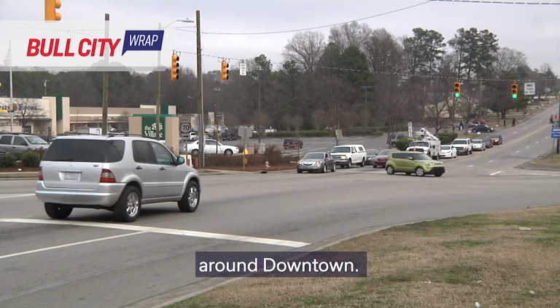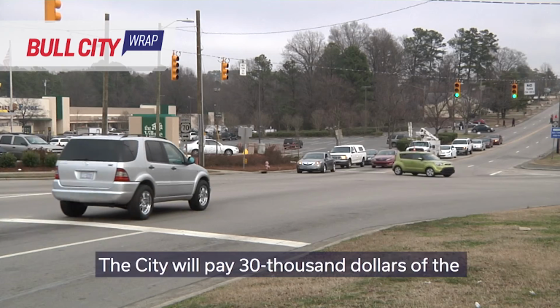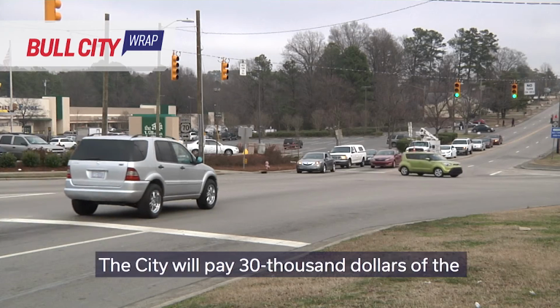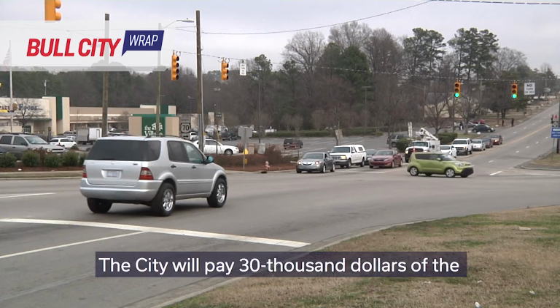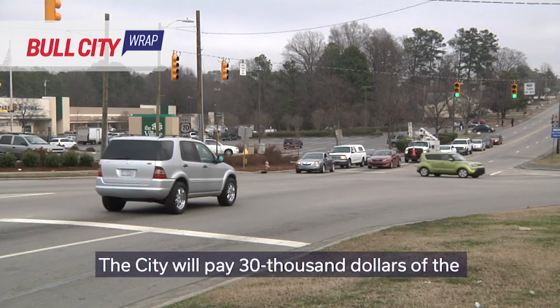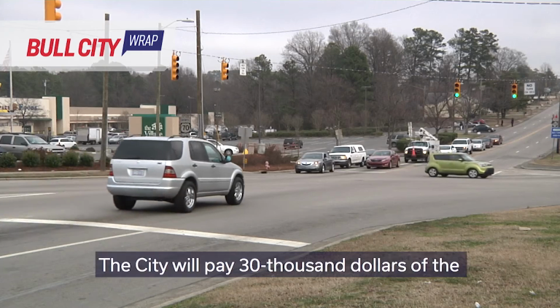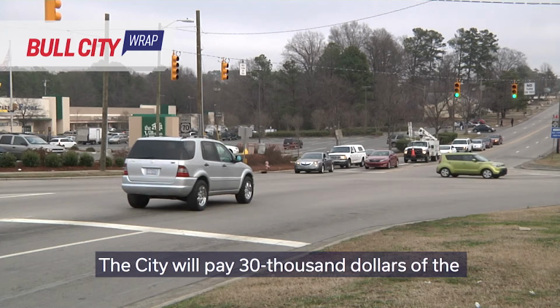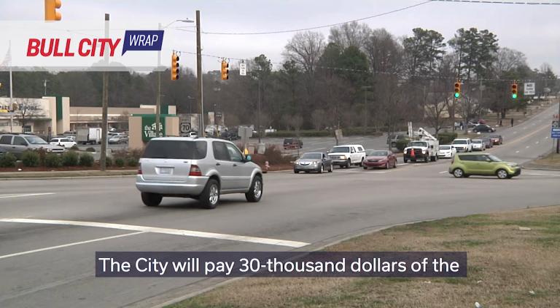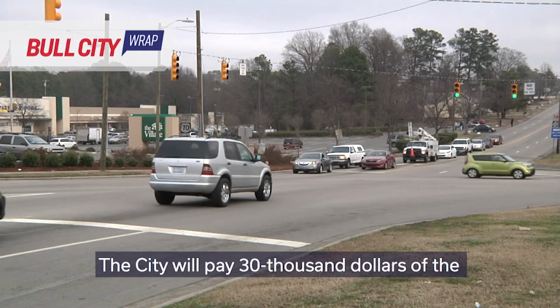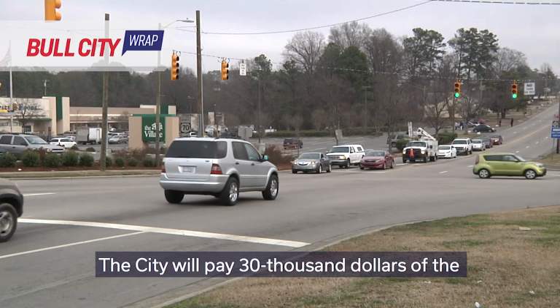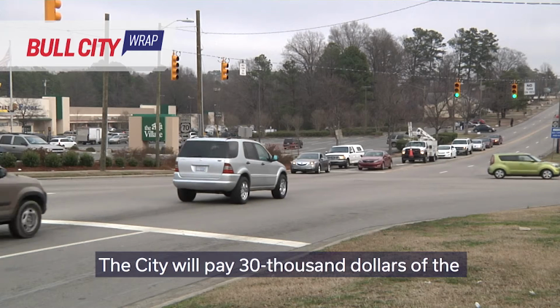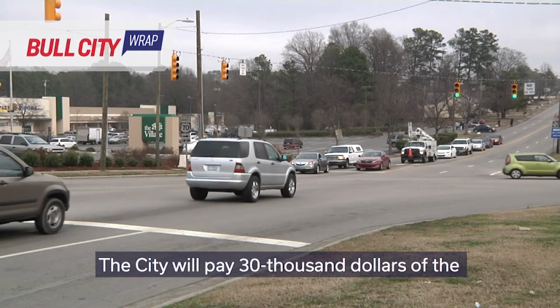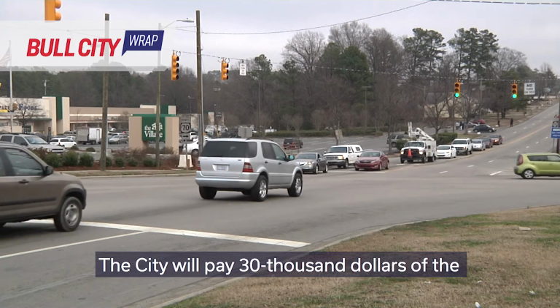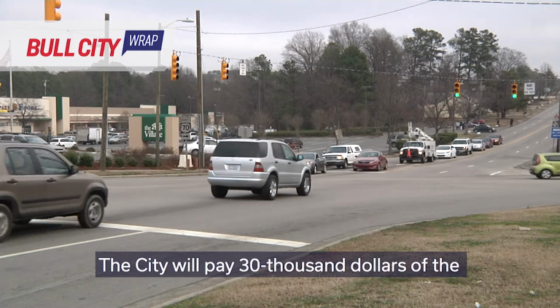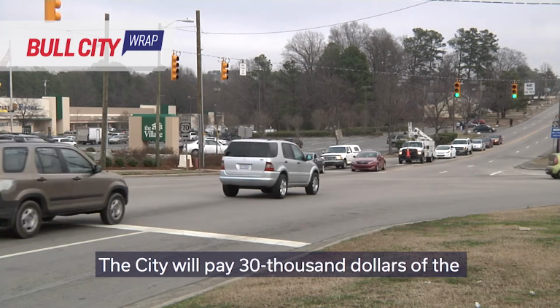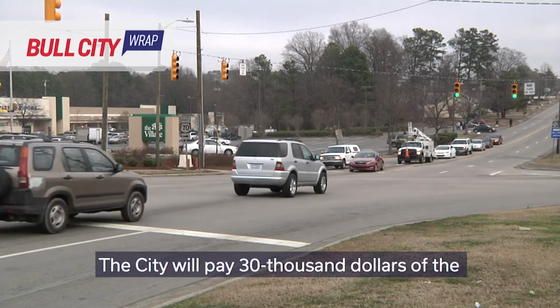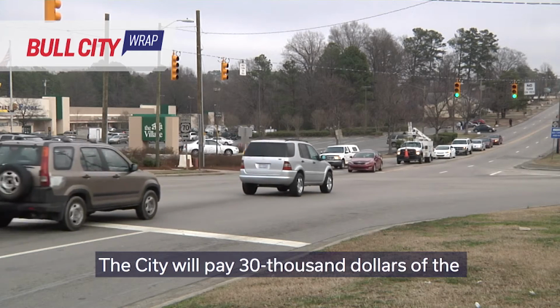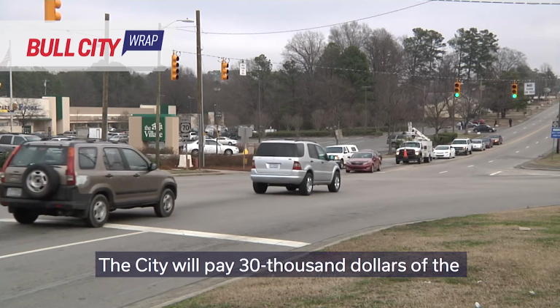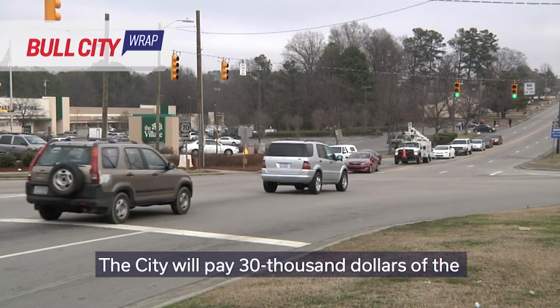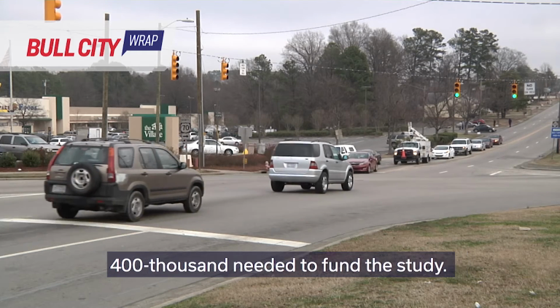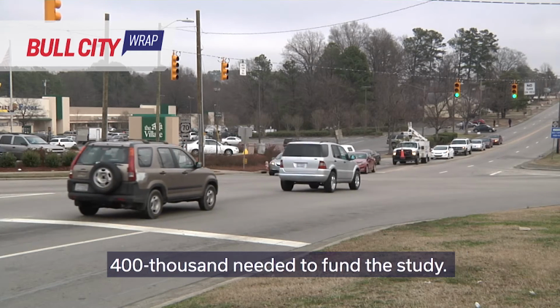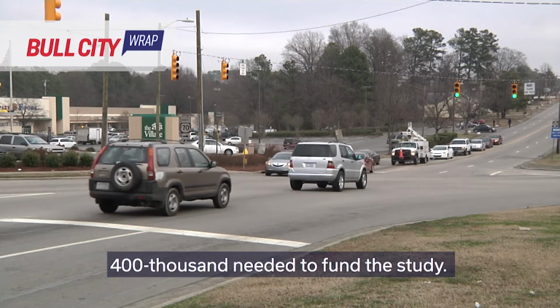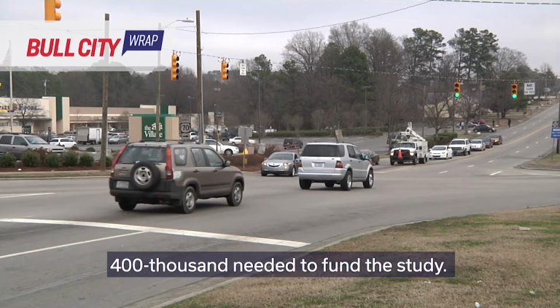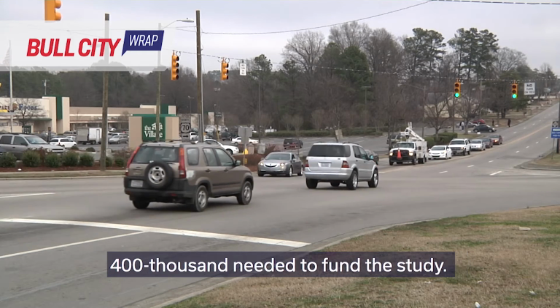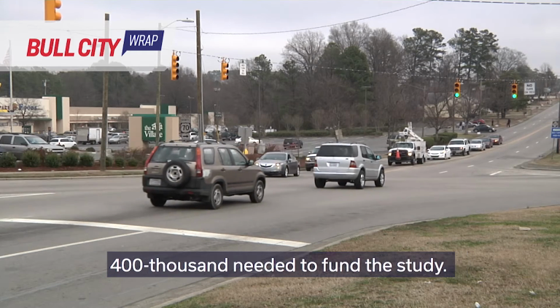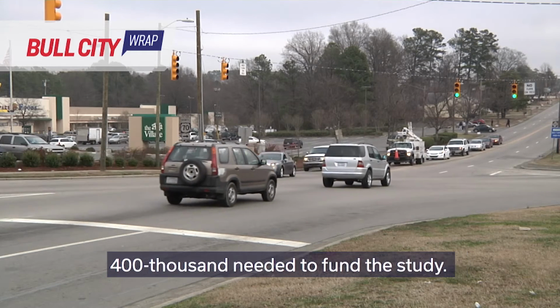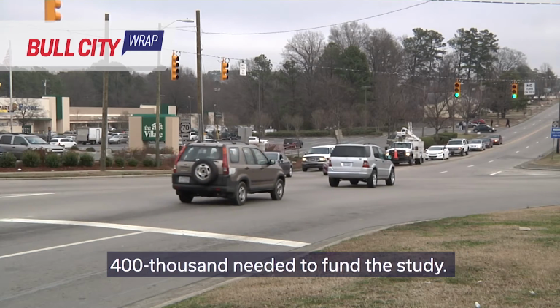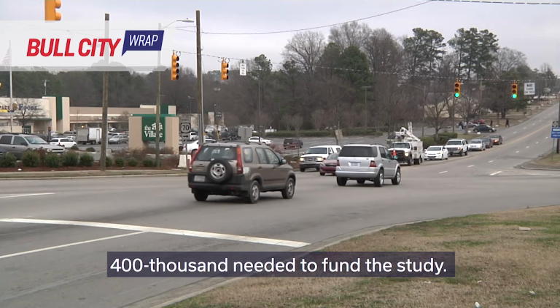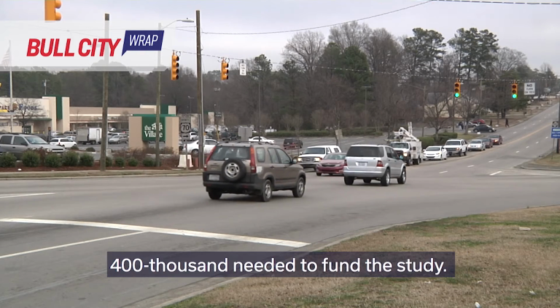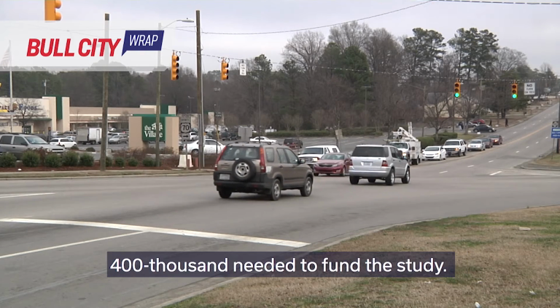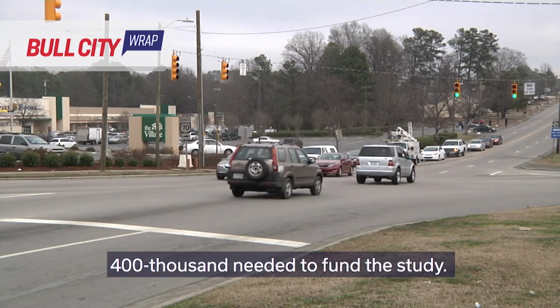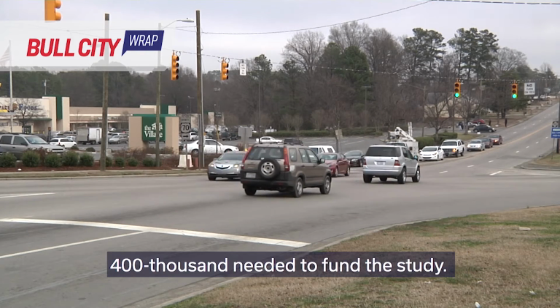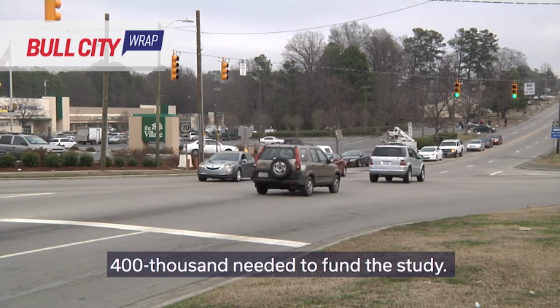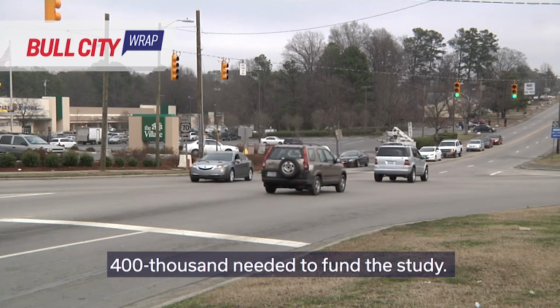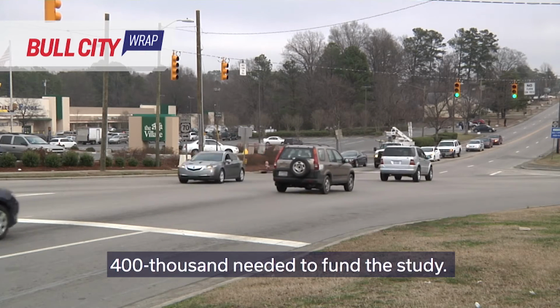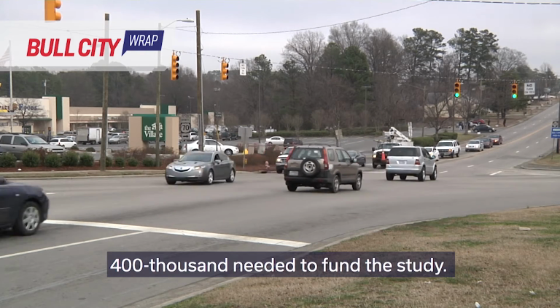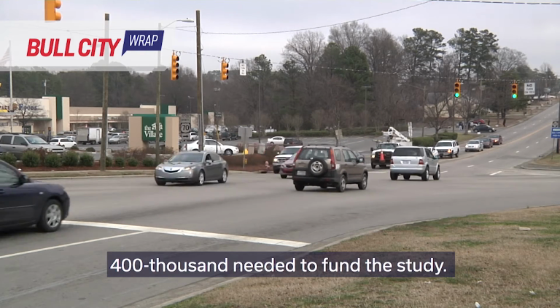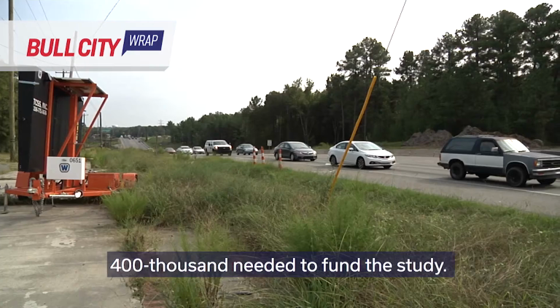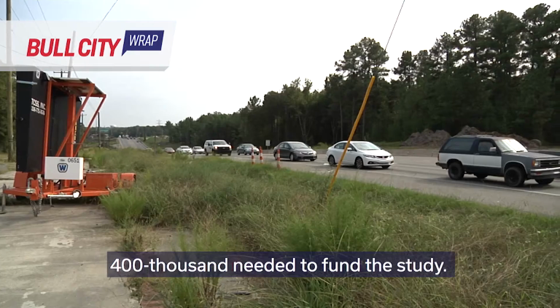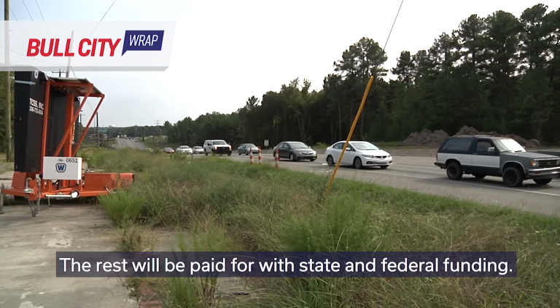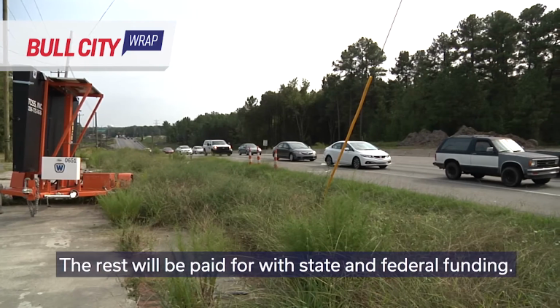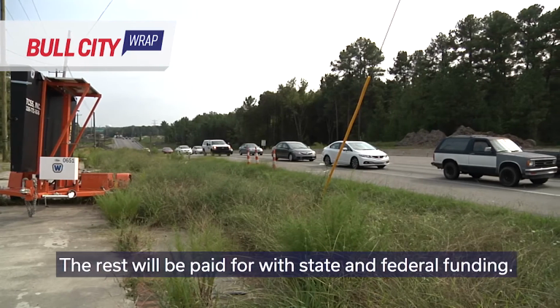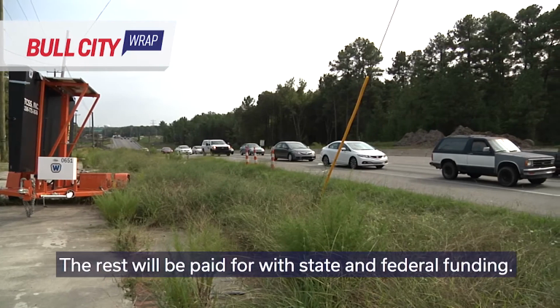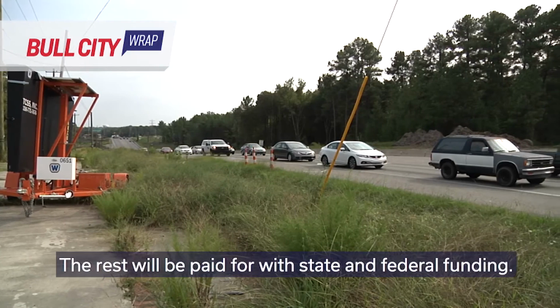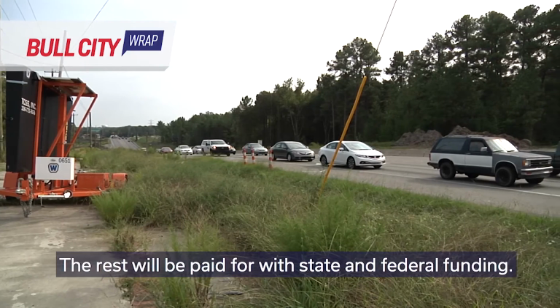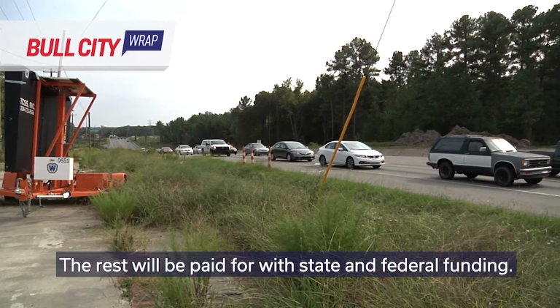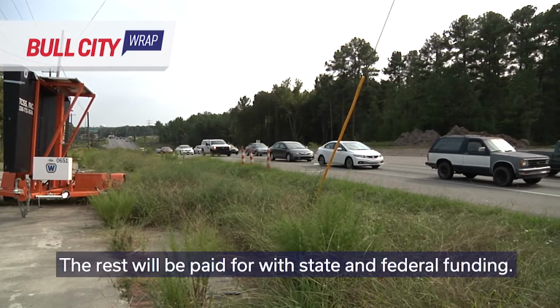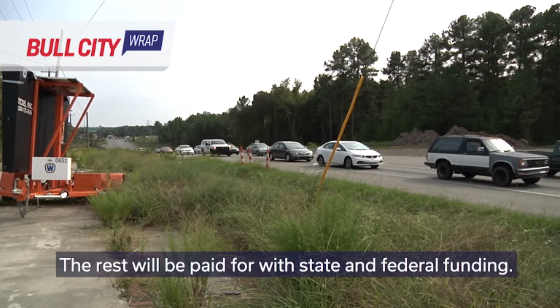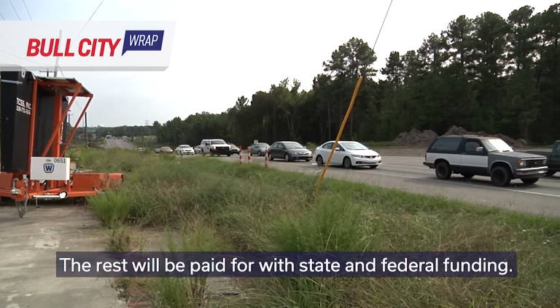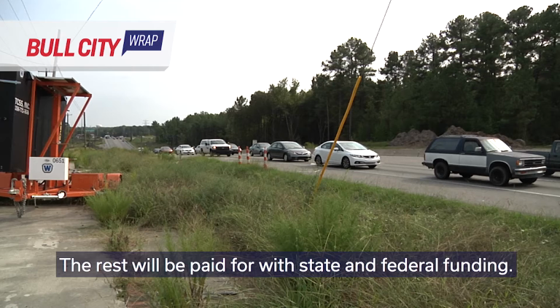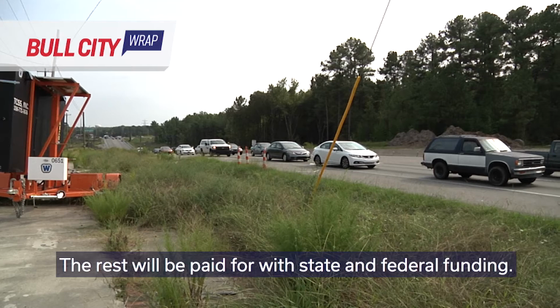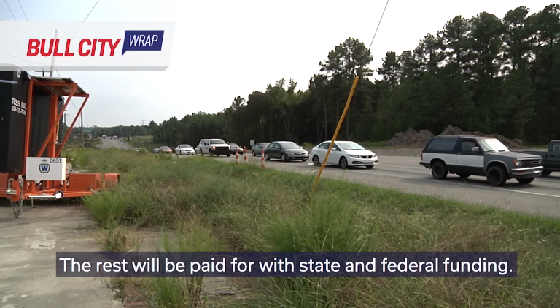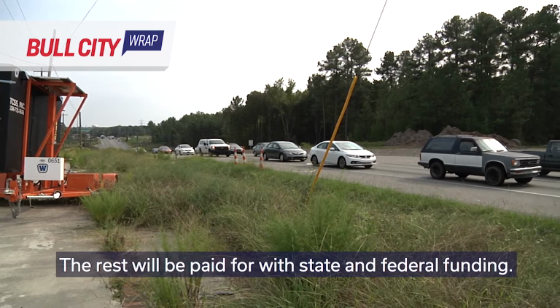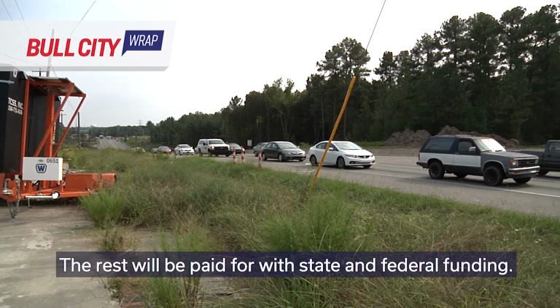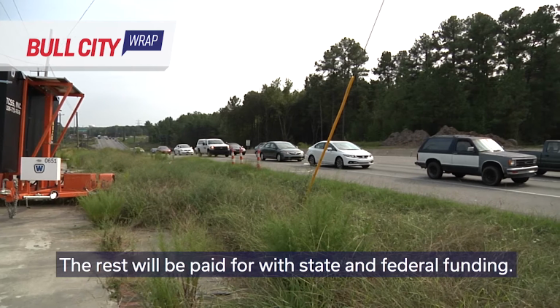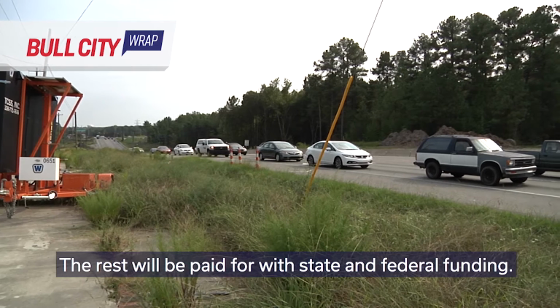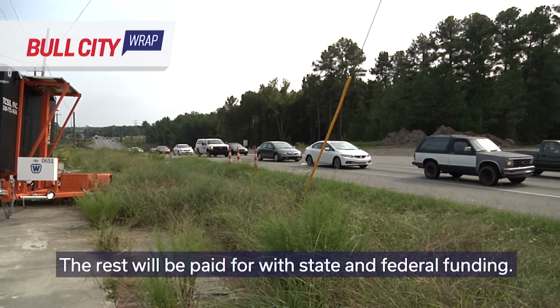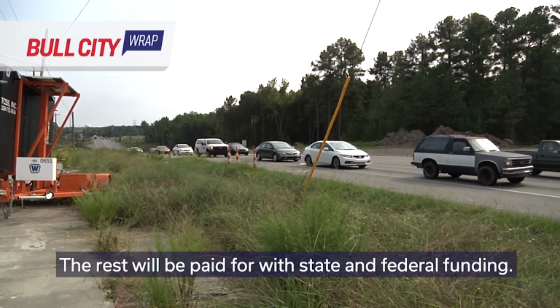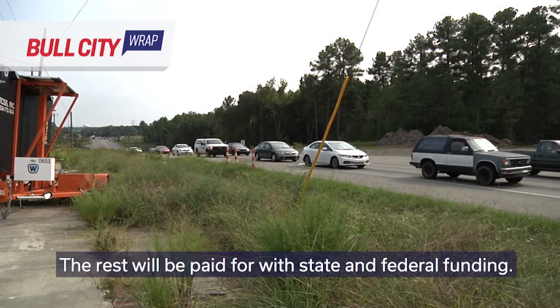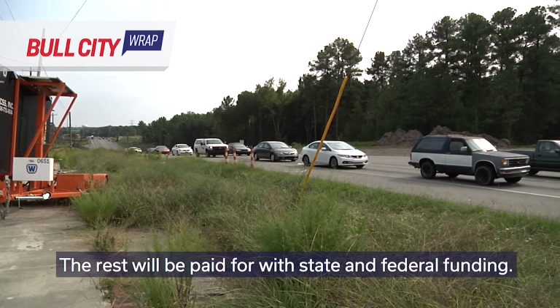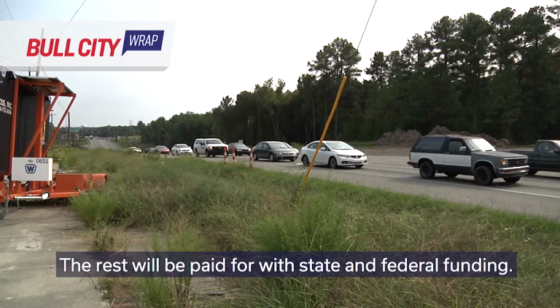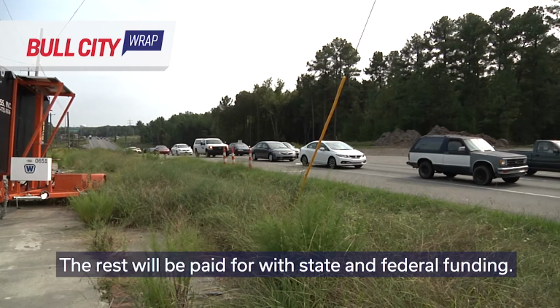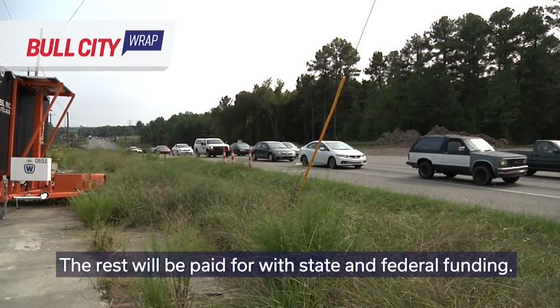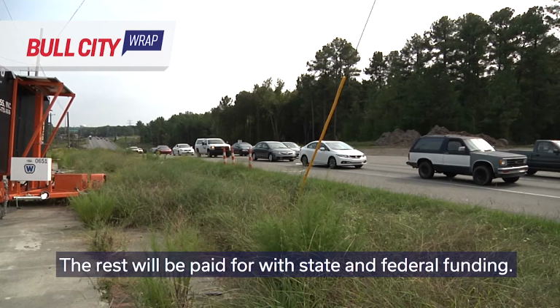The City will pay $30,000 of the $400,000 needed to fund this study. The rest will be paid for with state and federal funding.